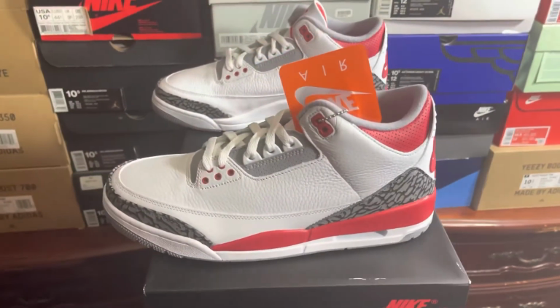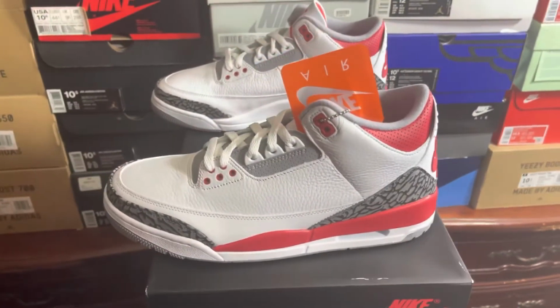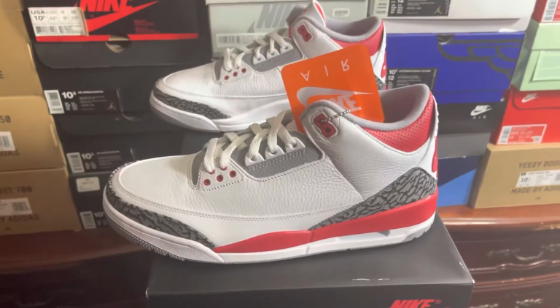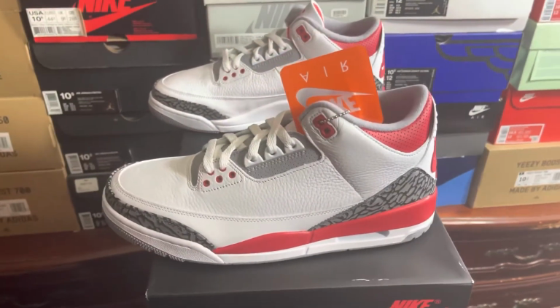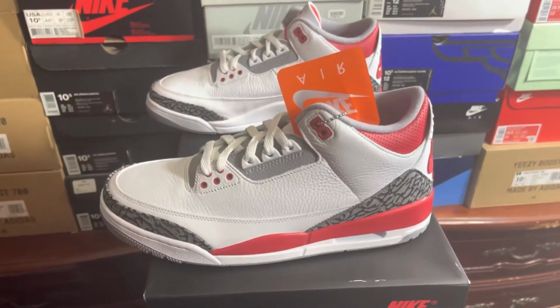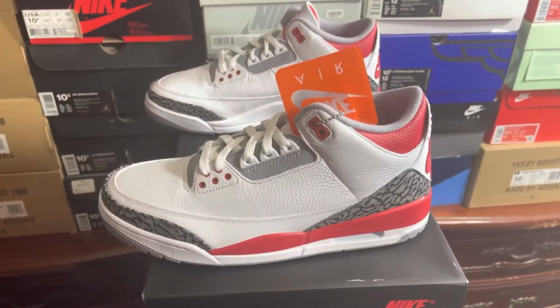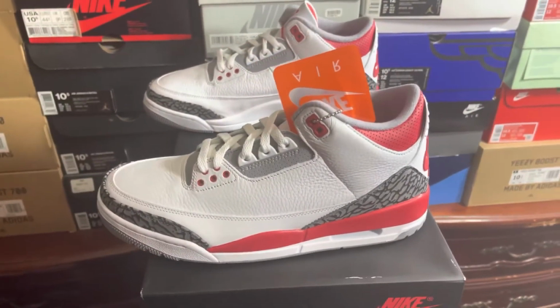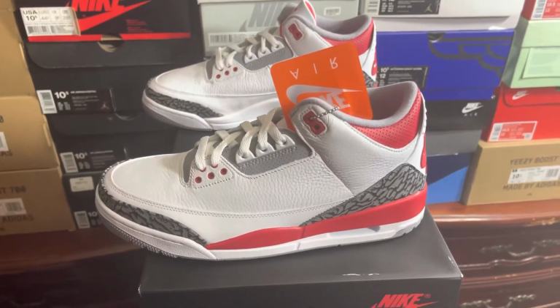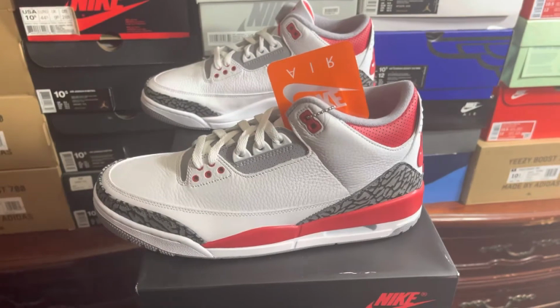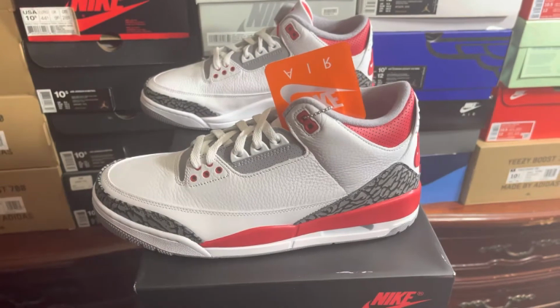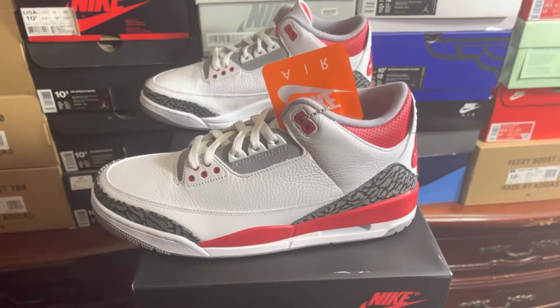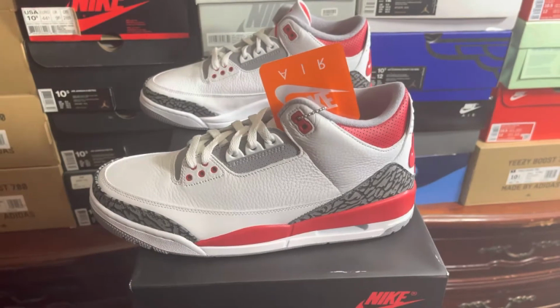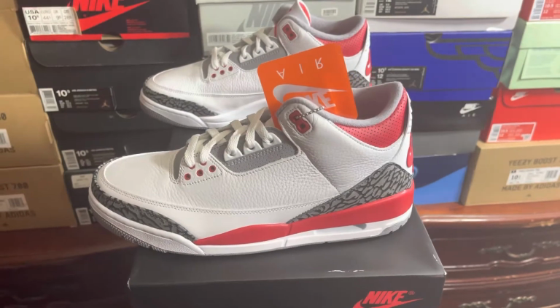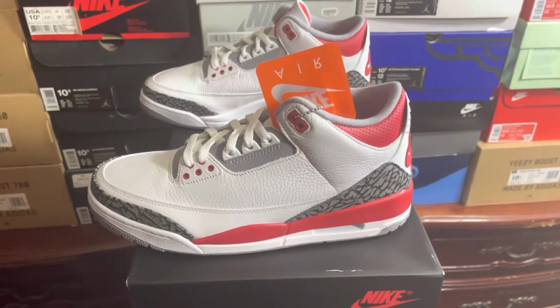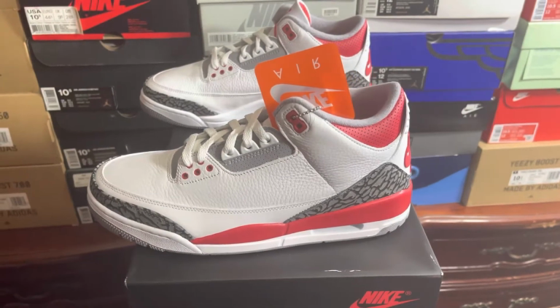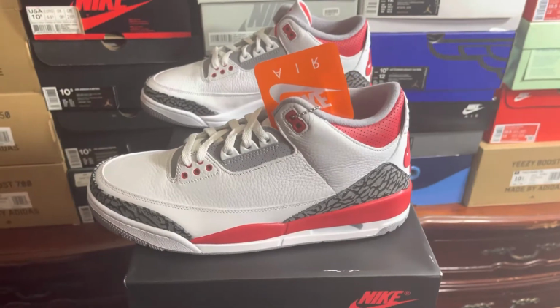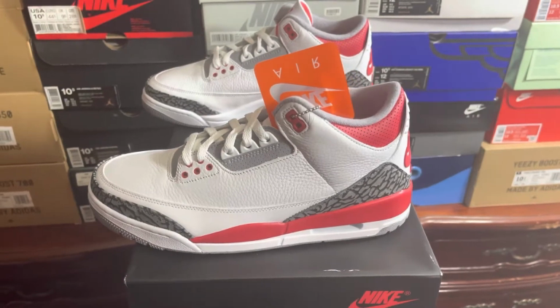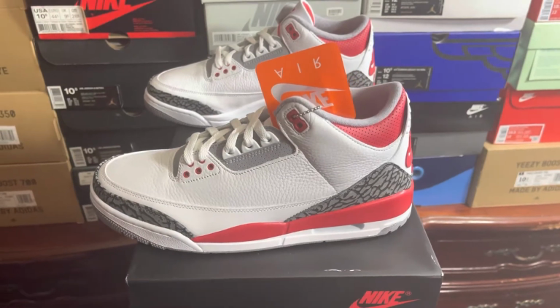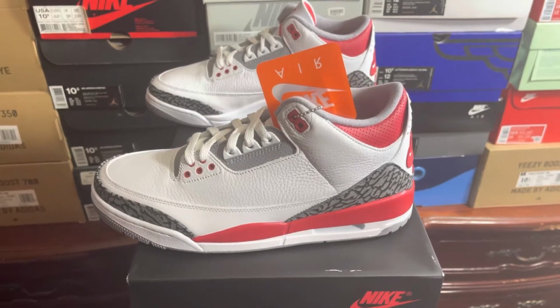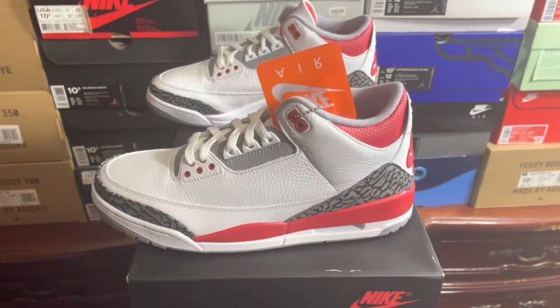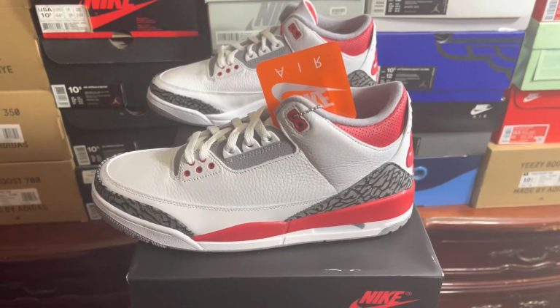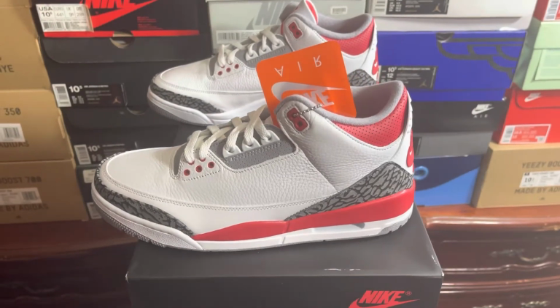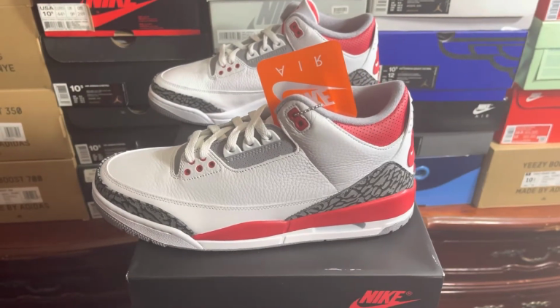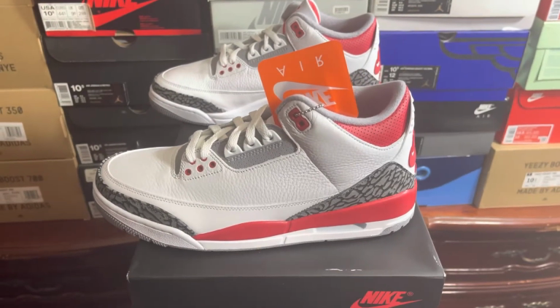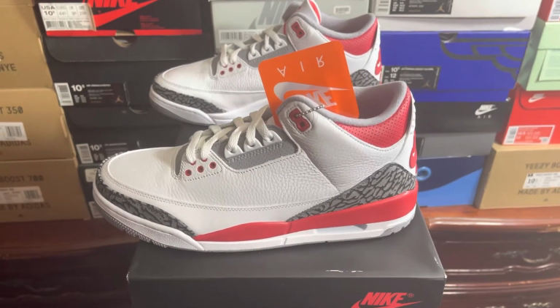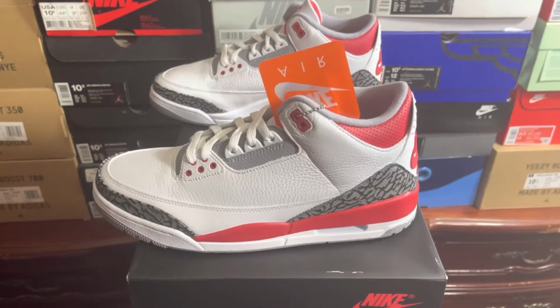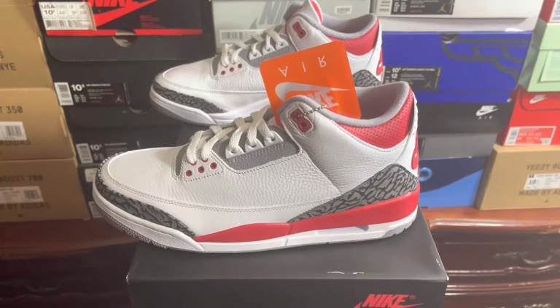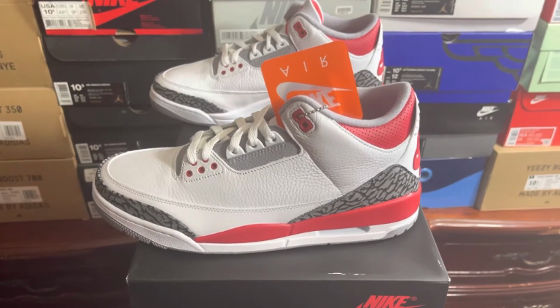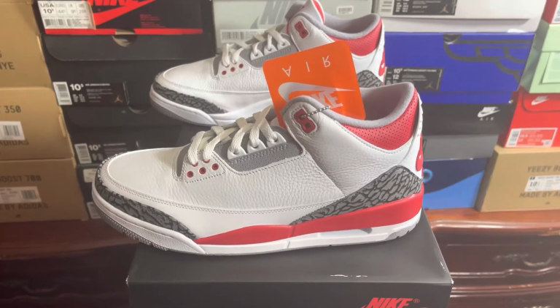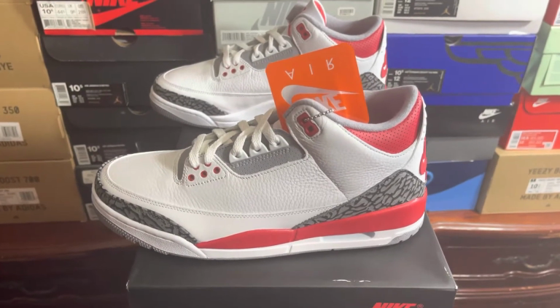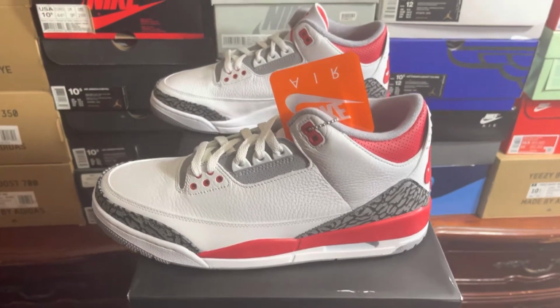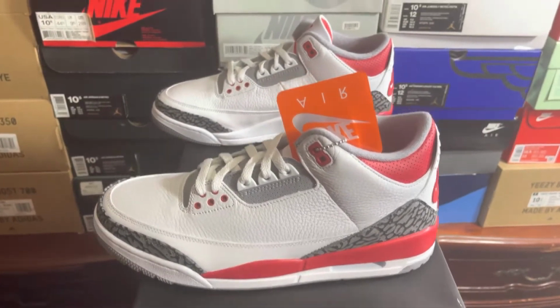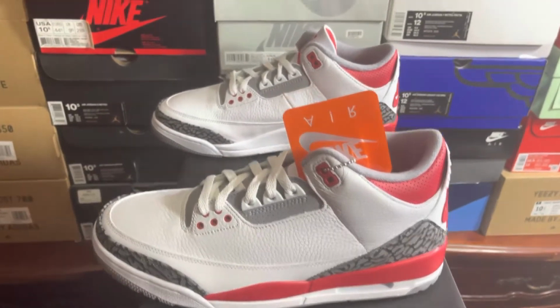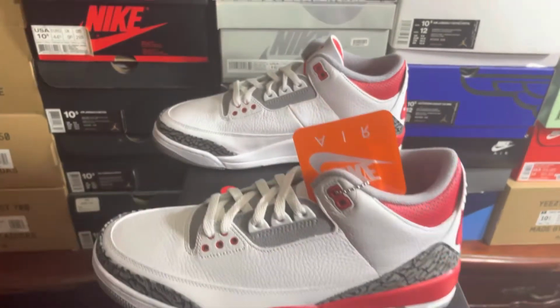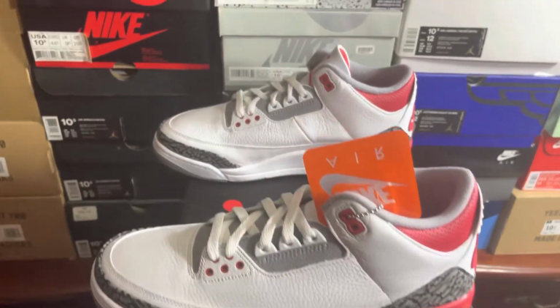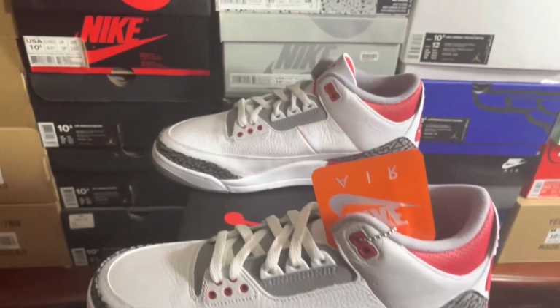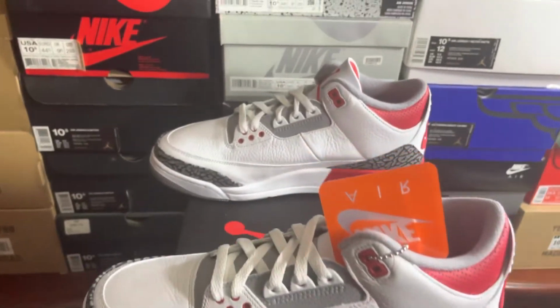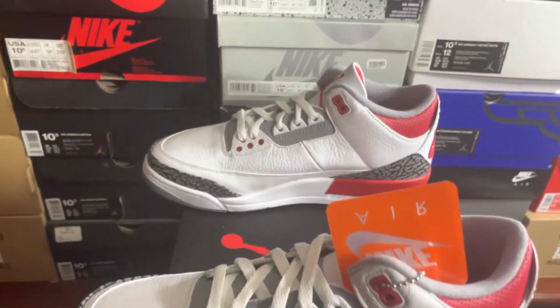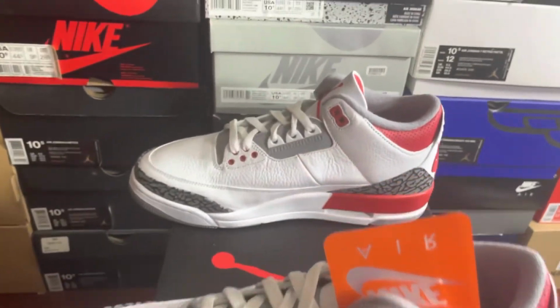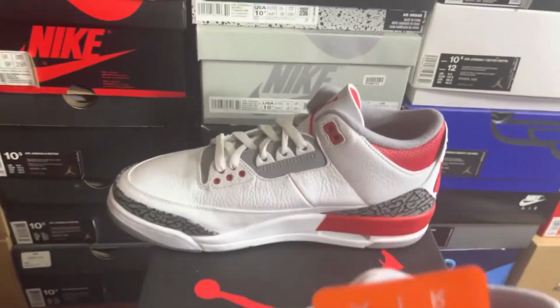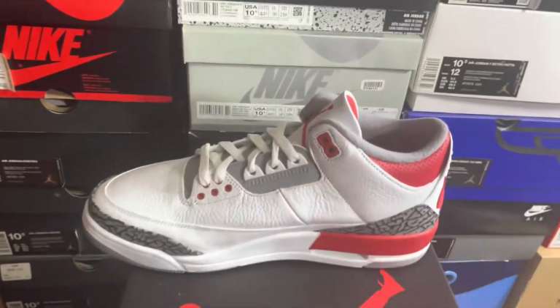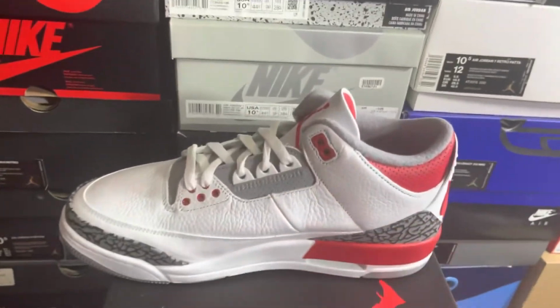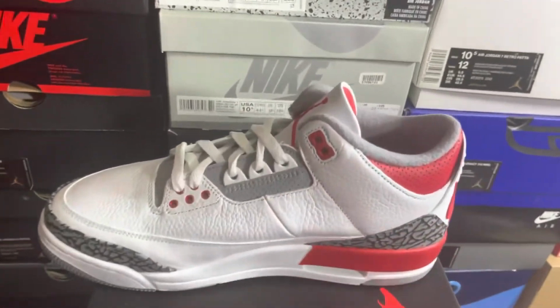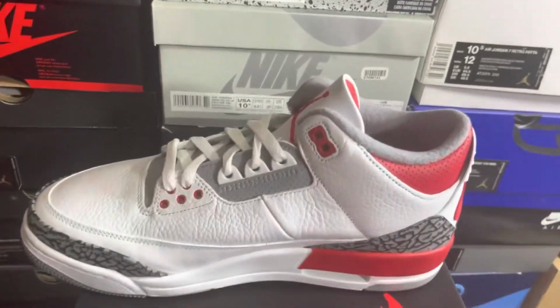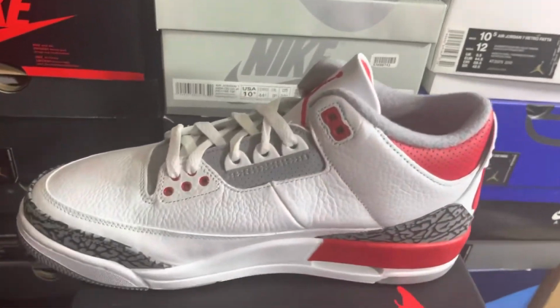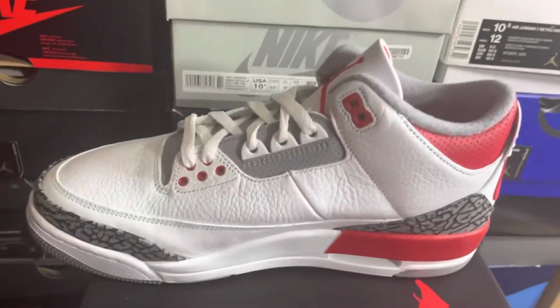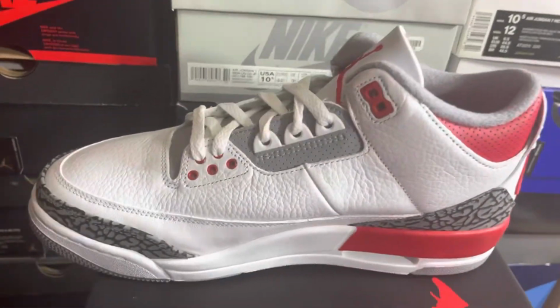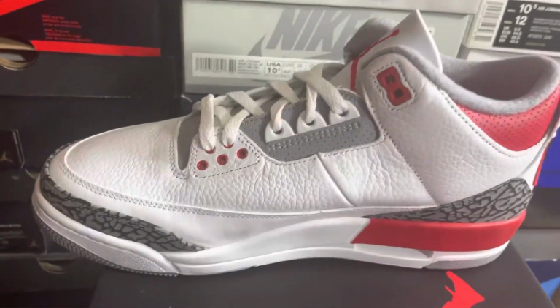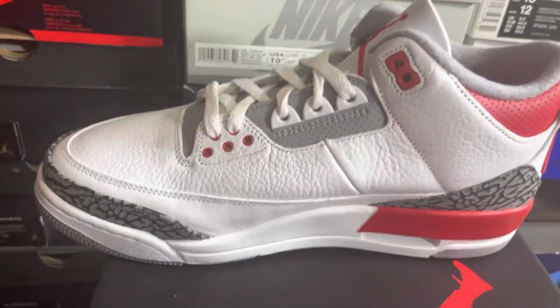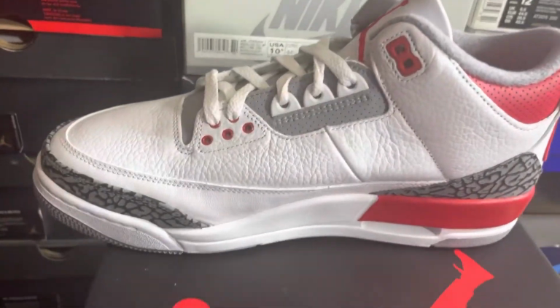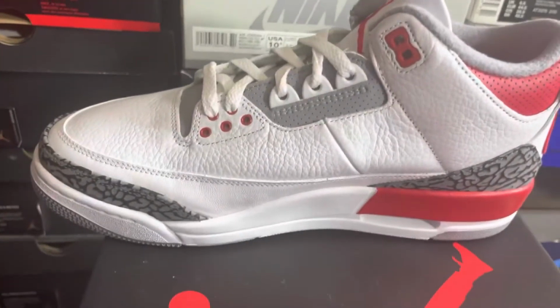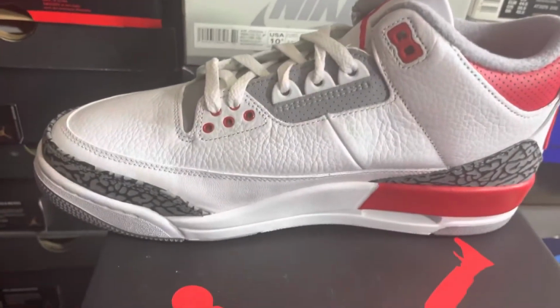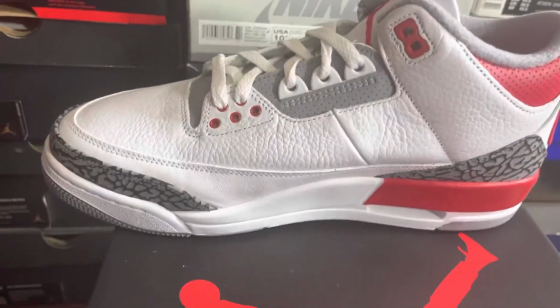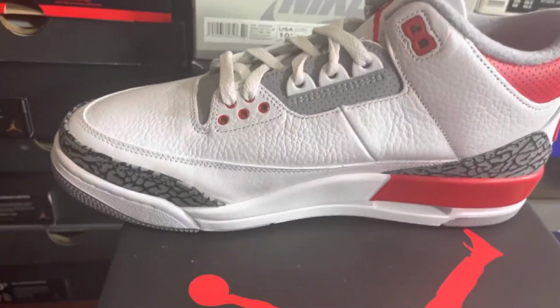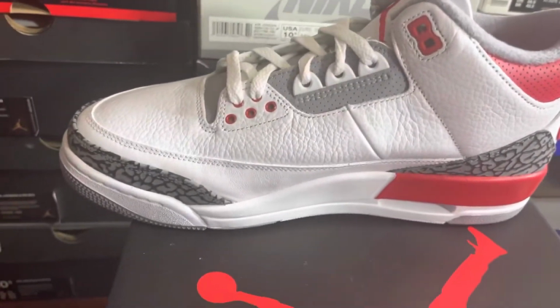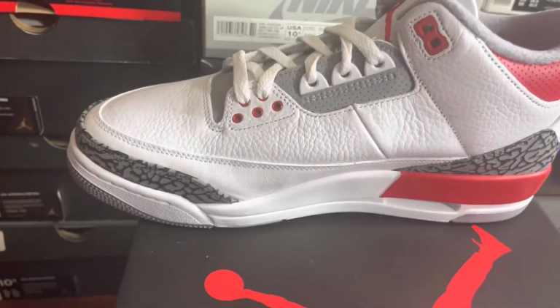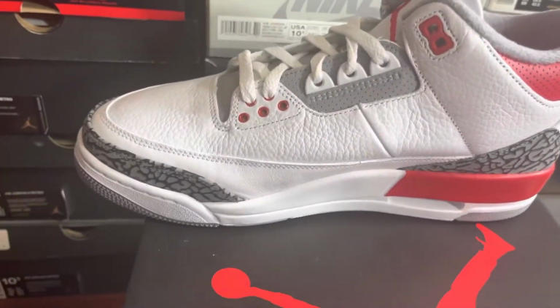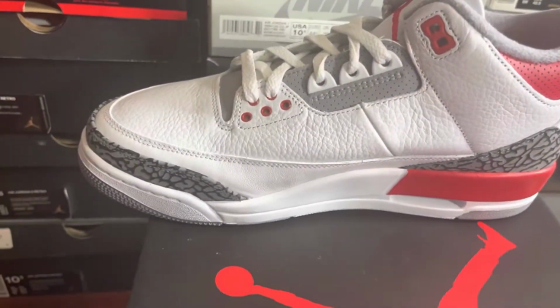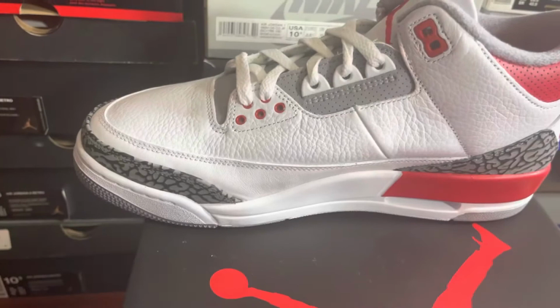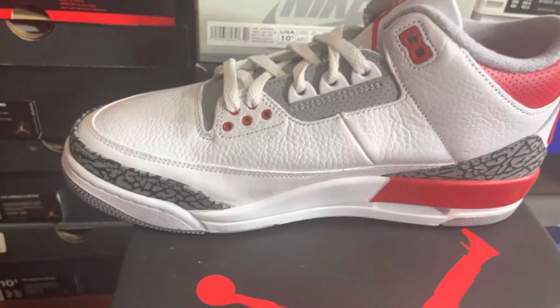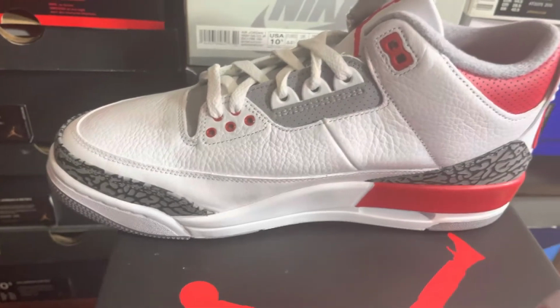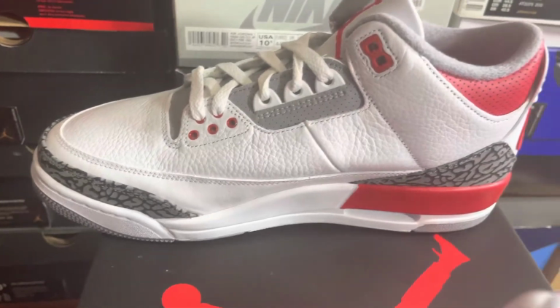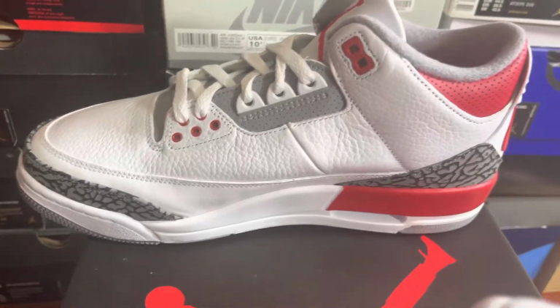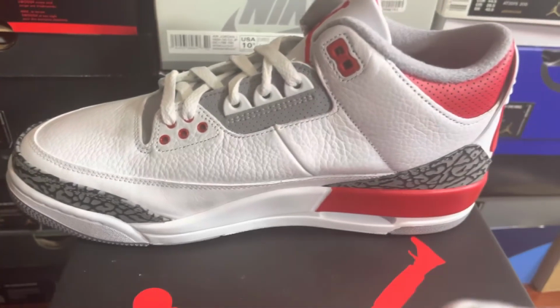There go that lateral arm box. And there go that medial arm box.